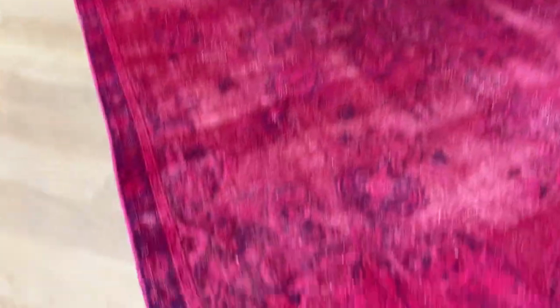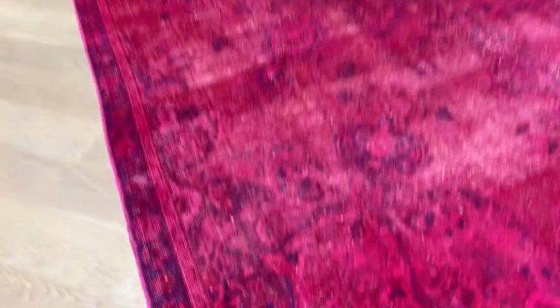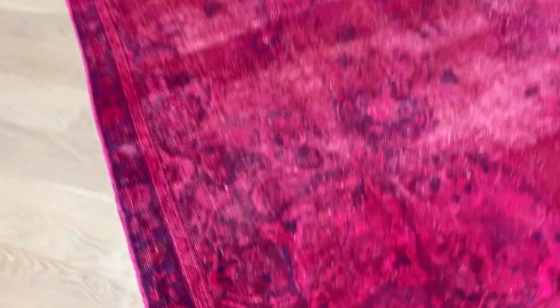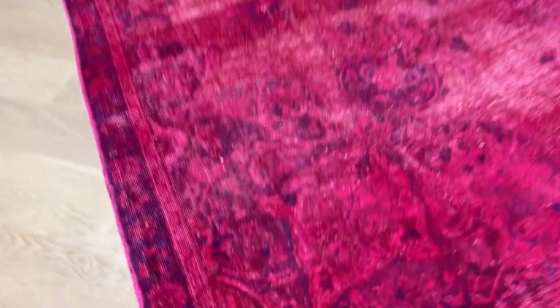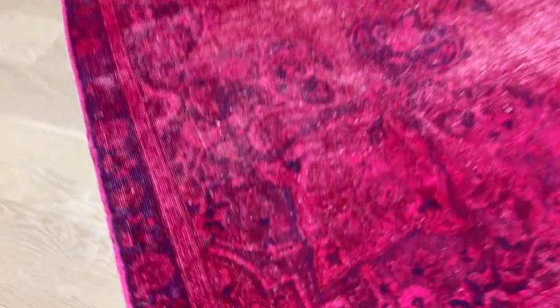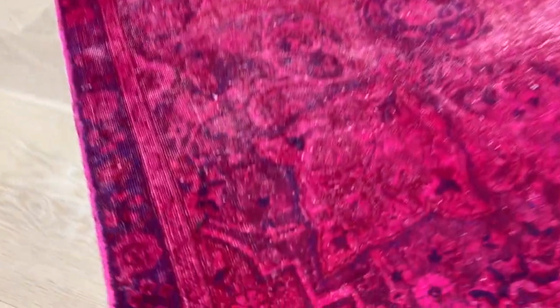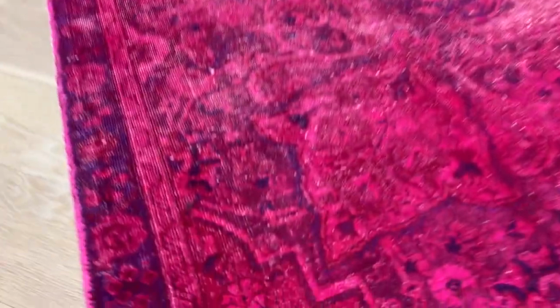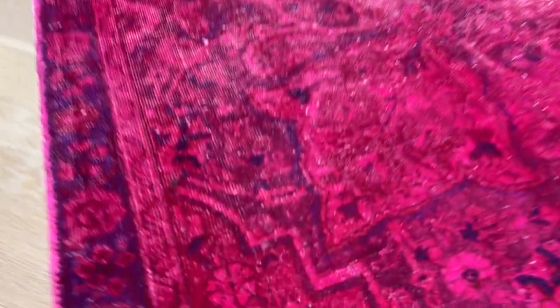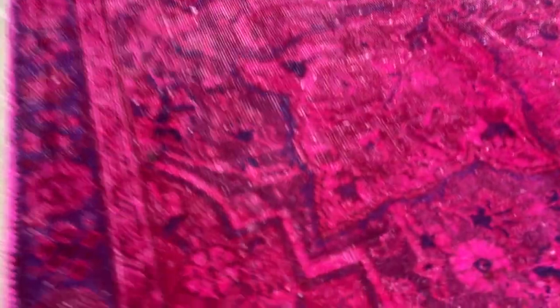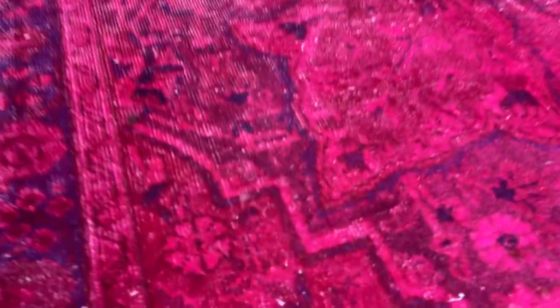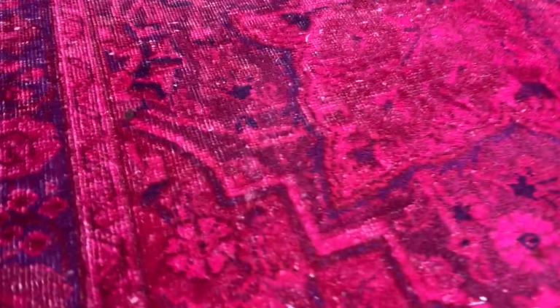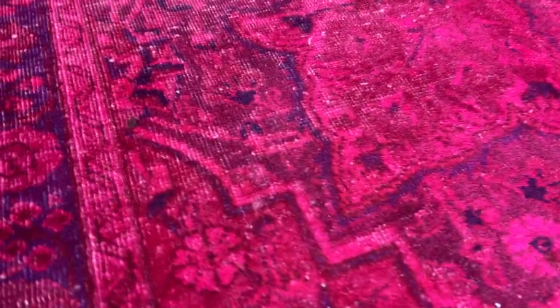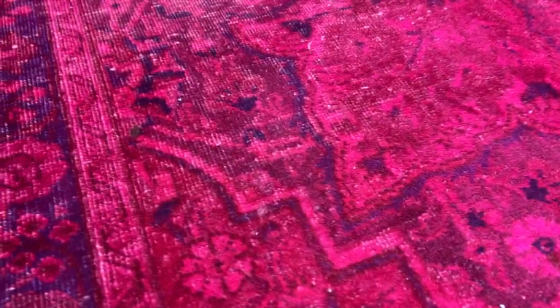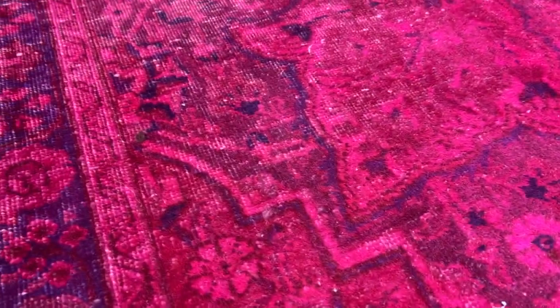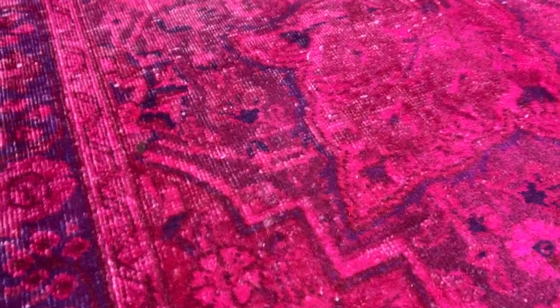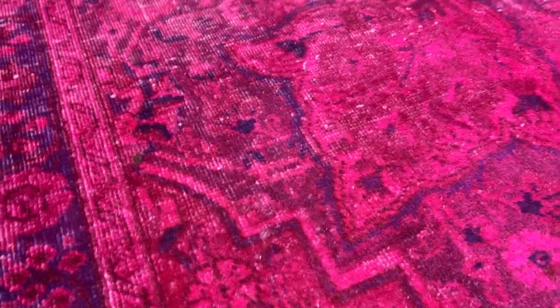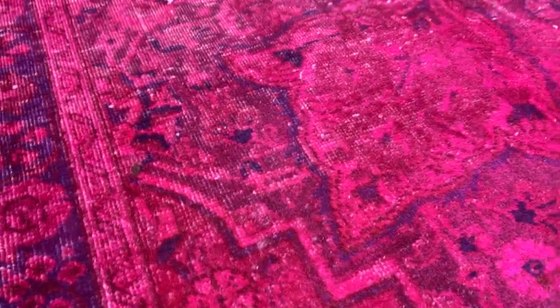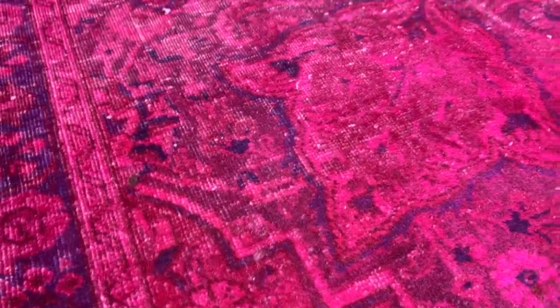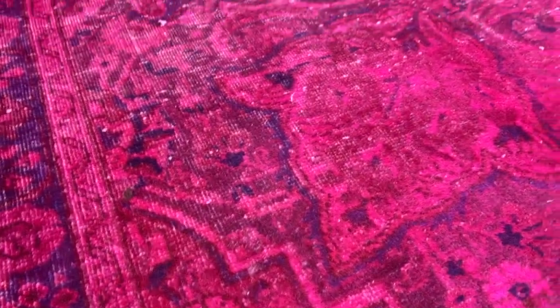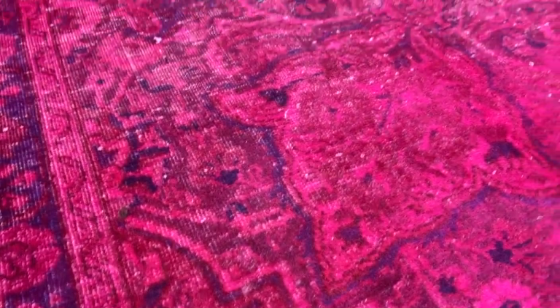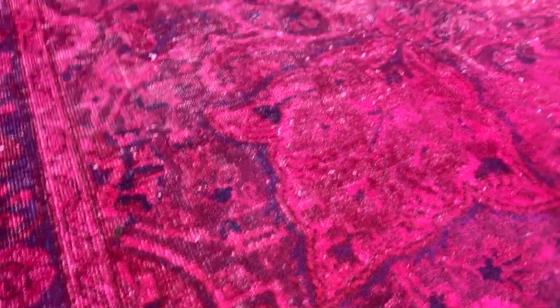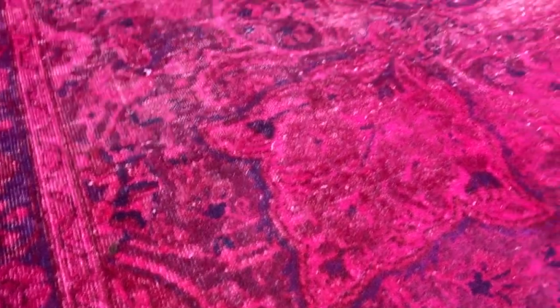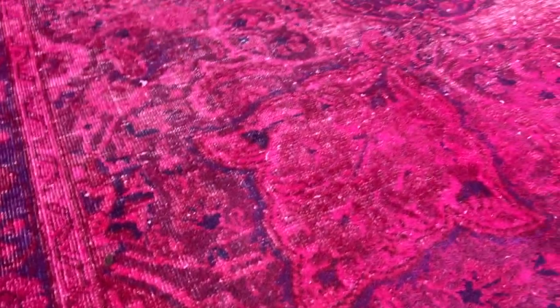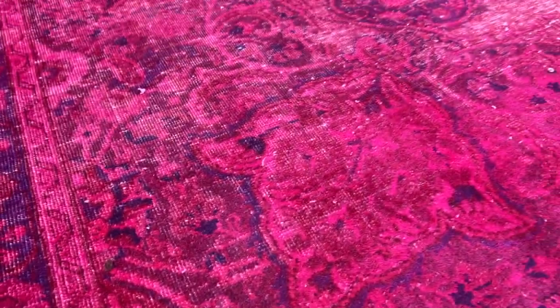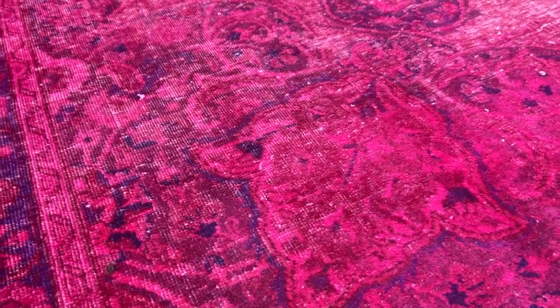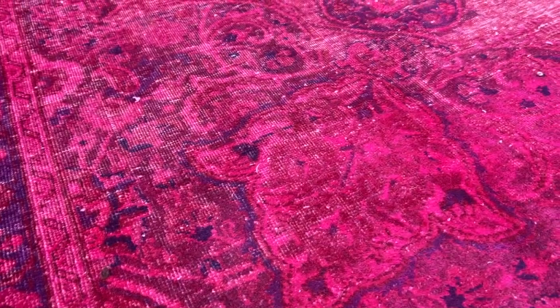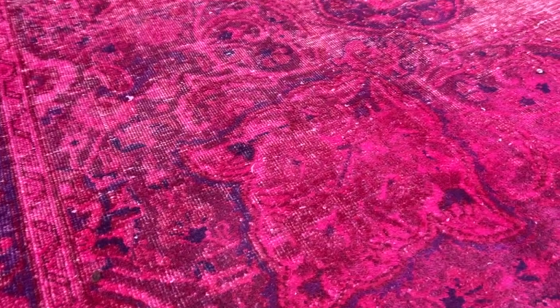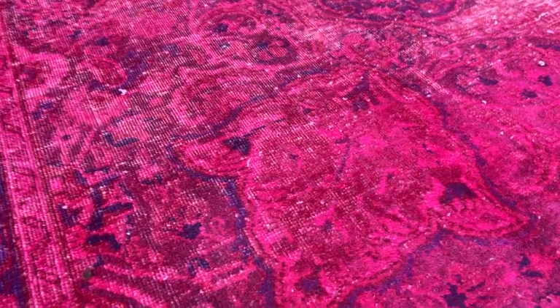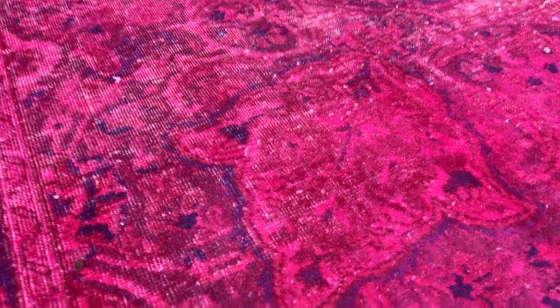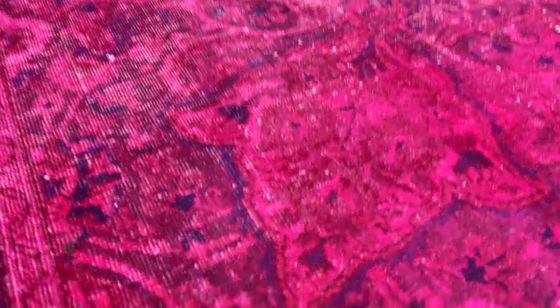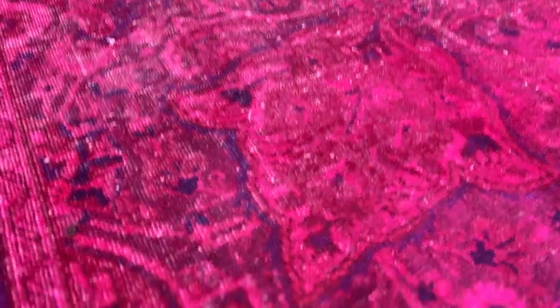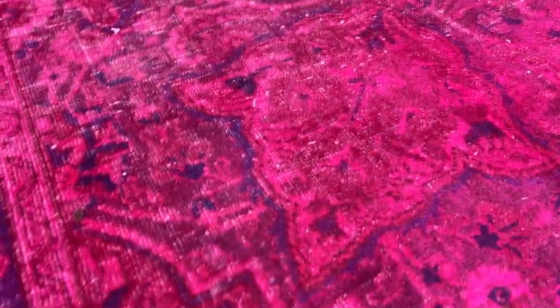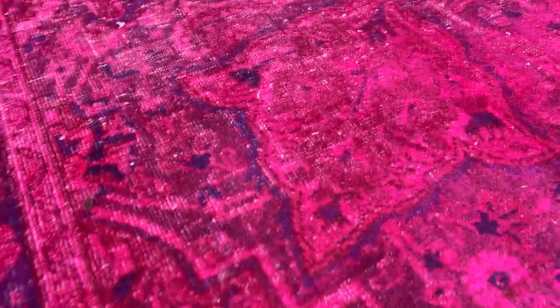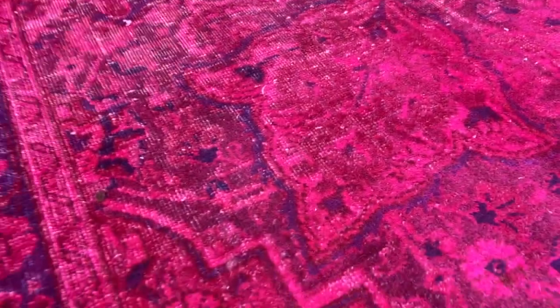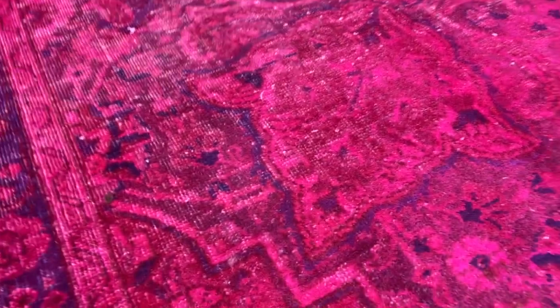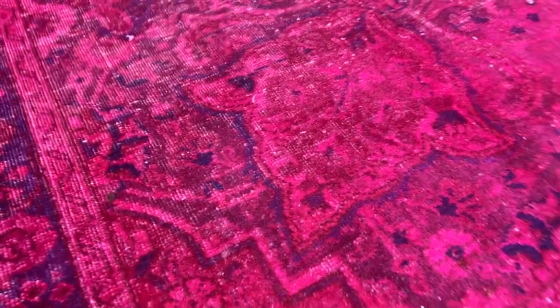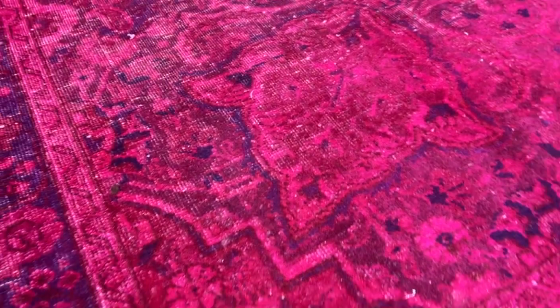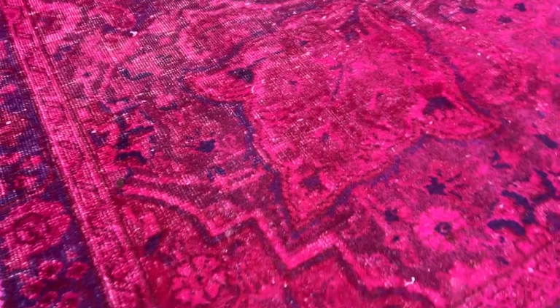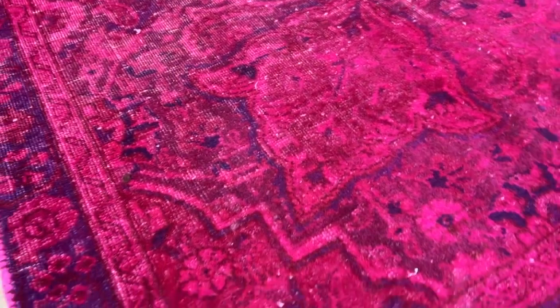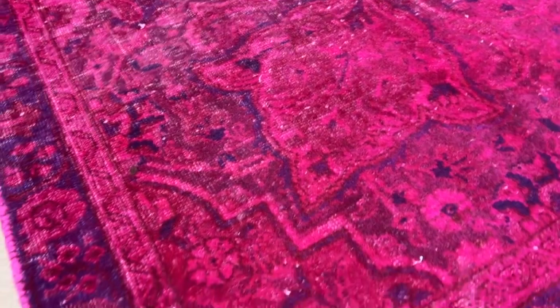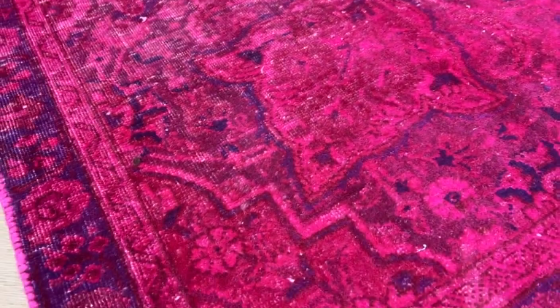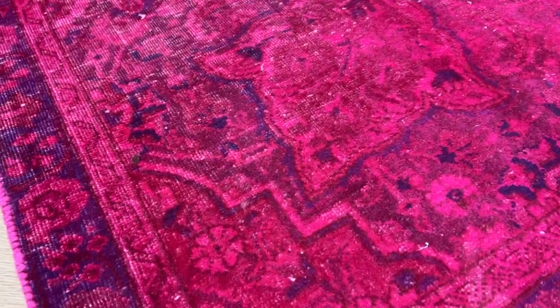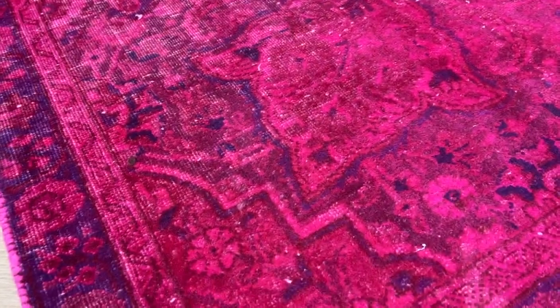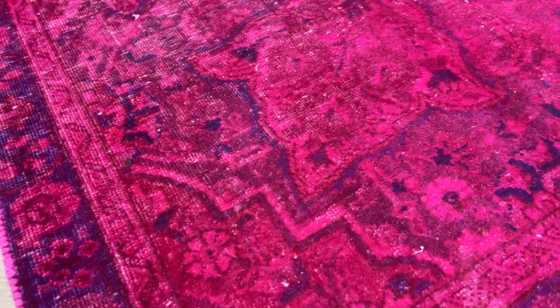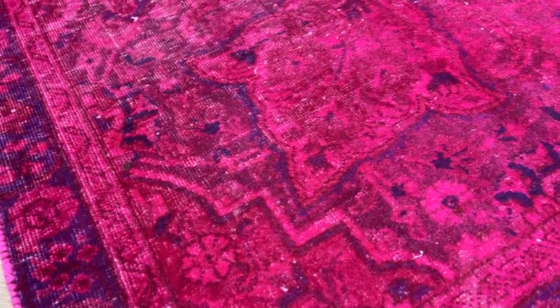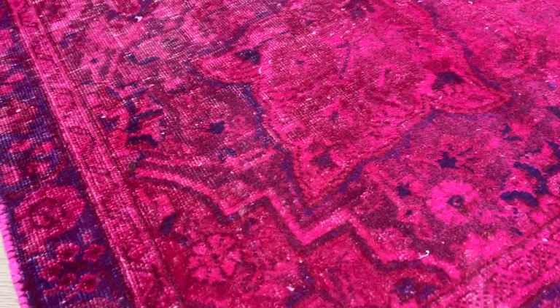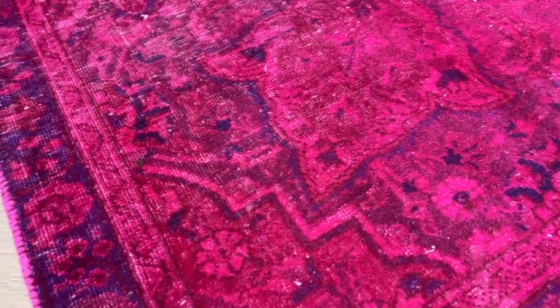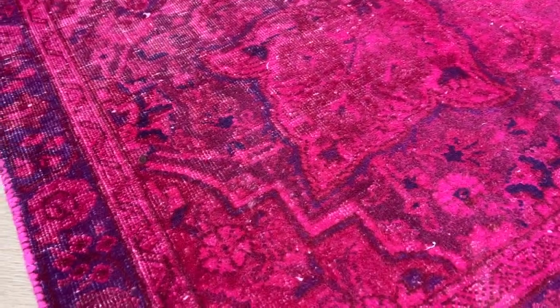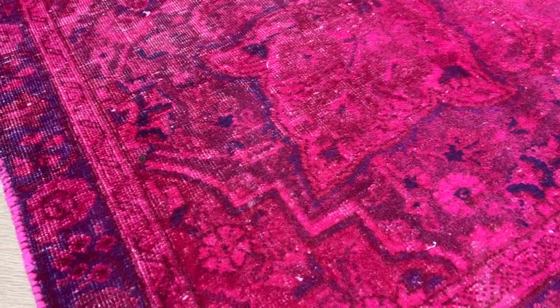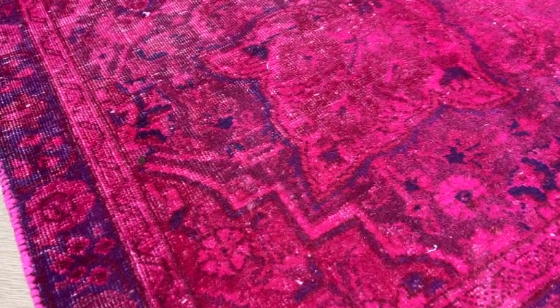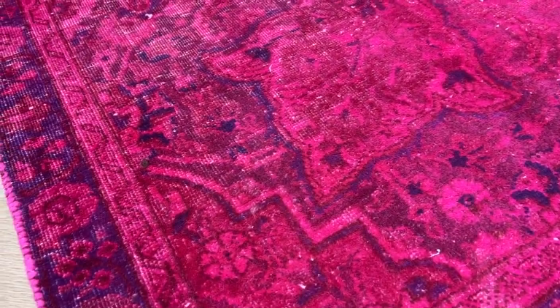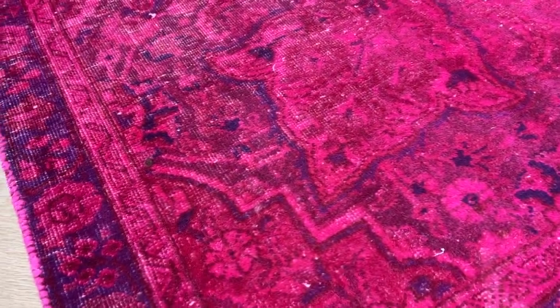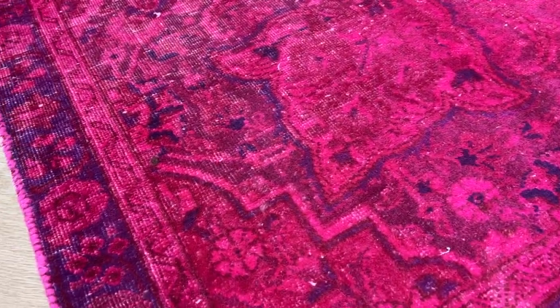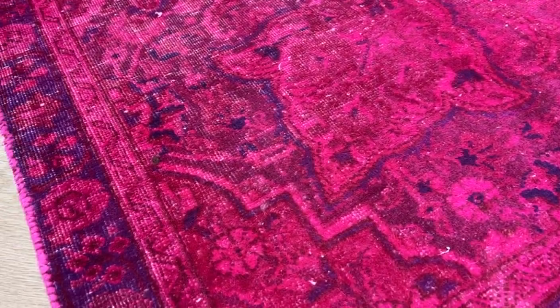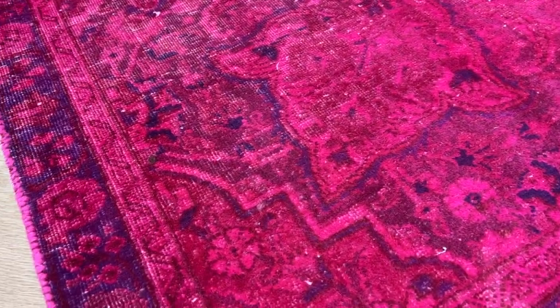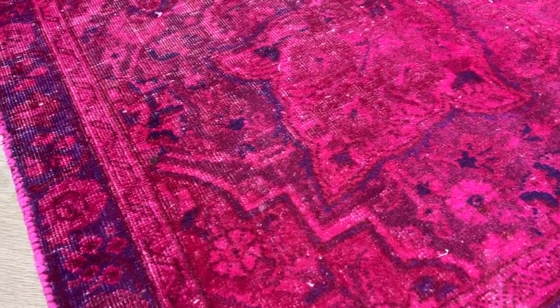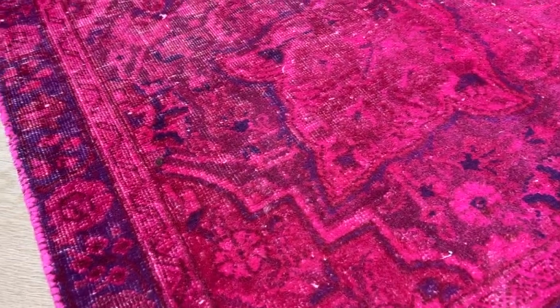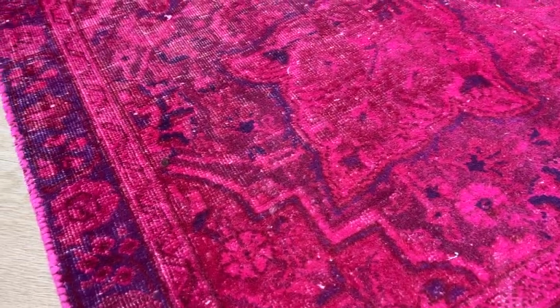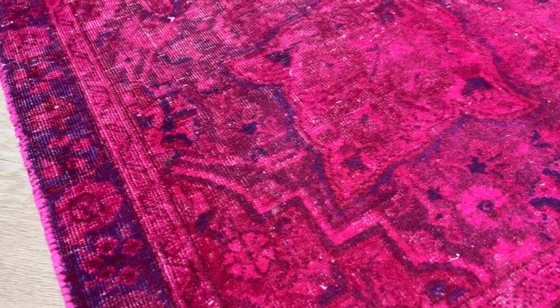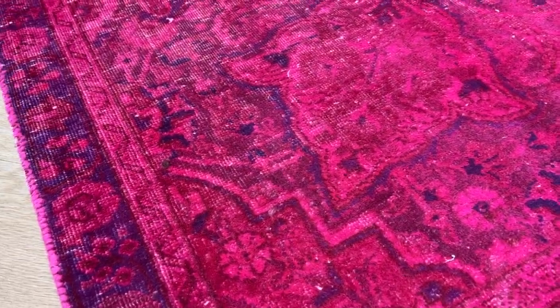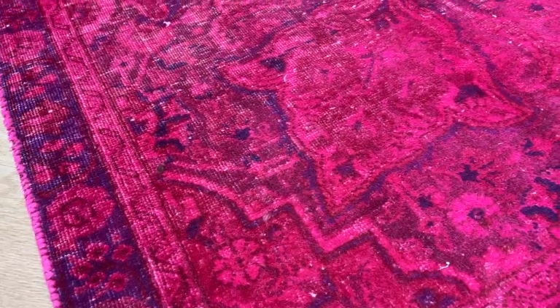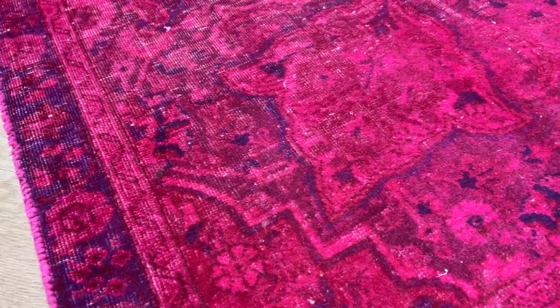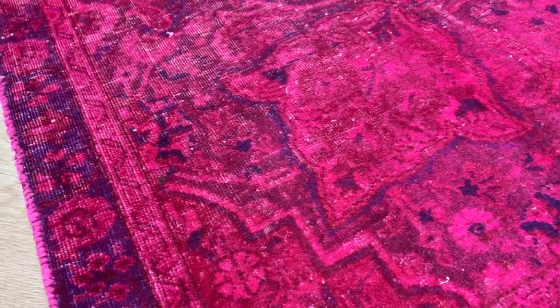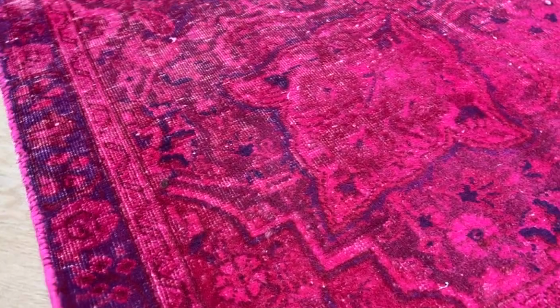If you see it from close up, I think someone would even like it more. When I go closer, you can really feel it. It's also soft to touch for a vintage carpet.